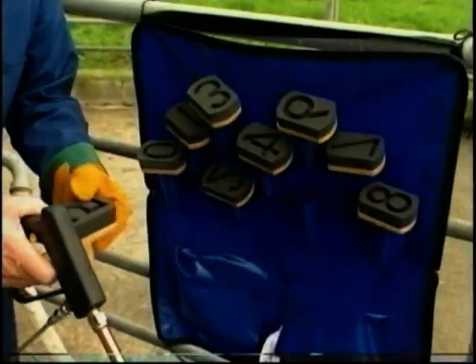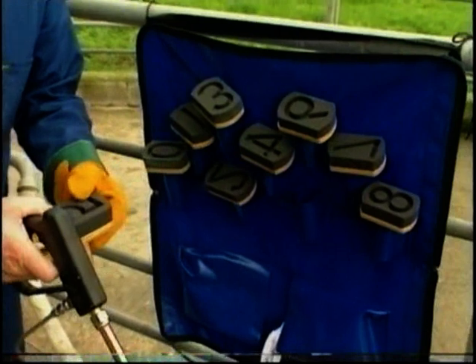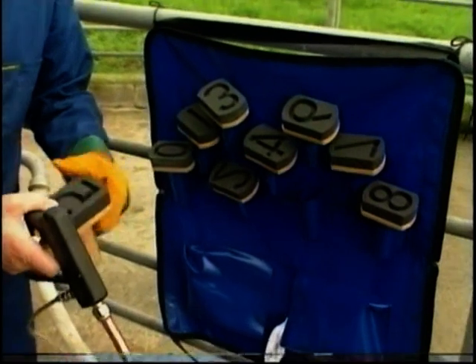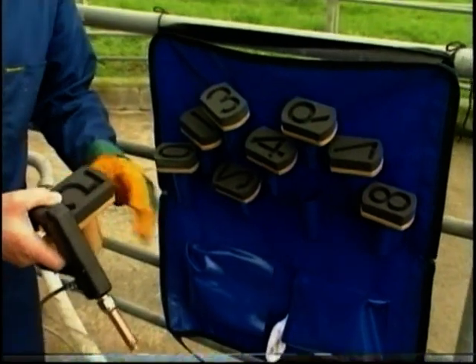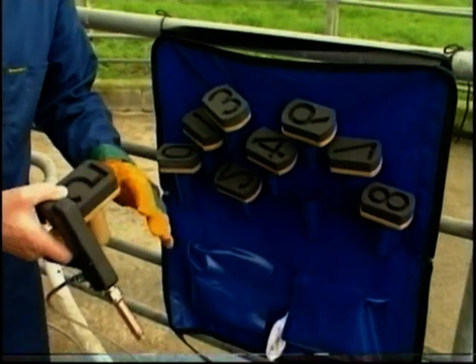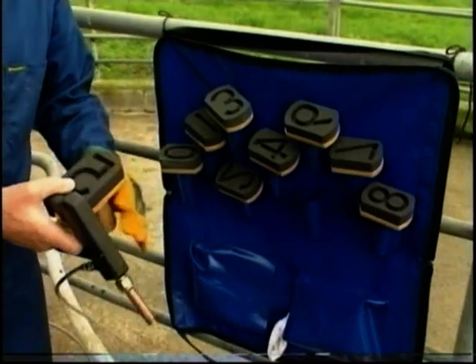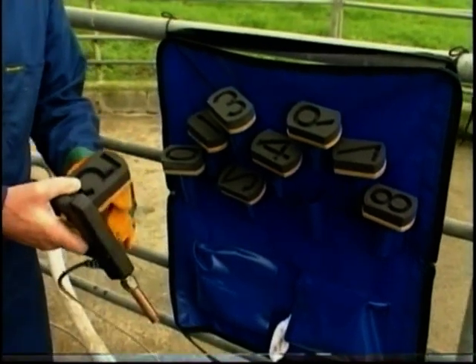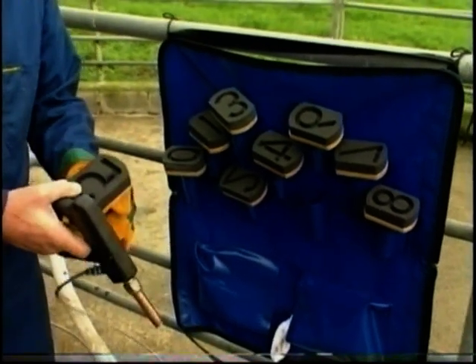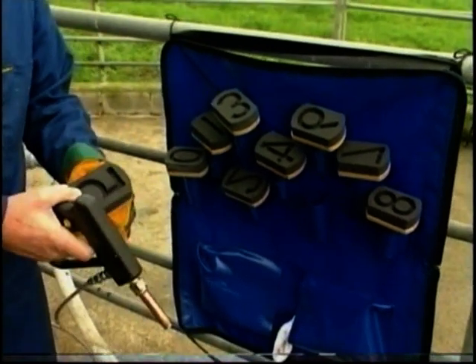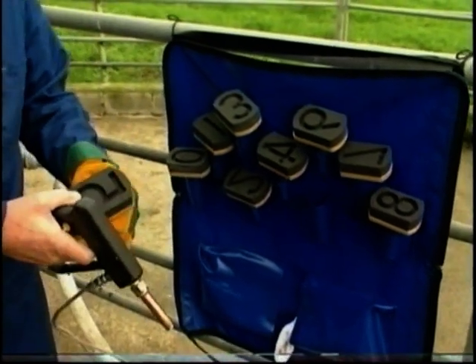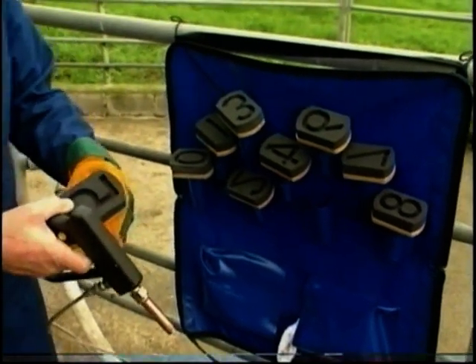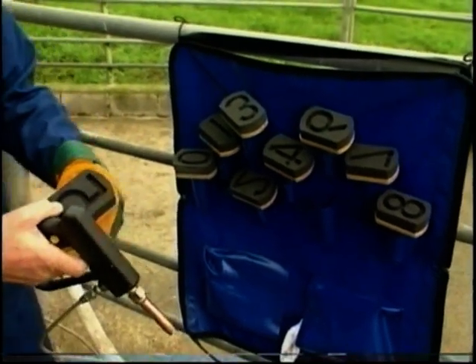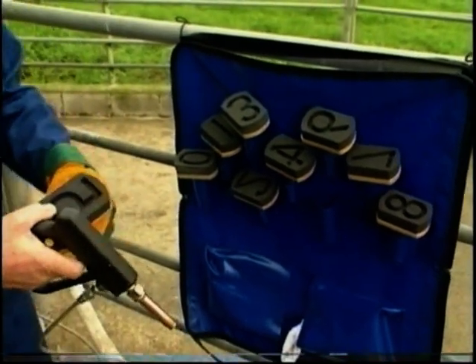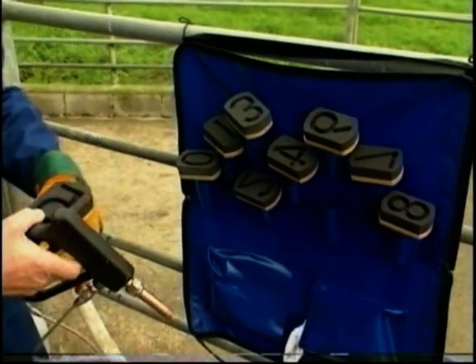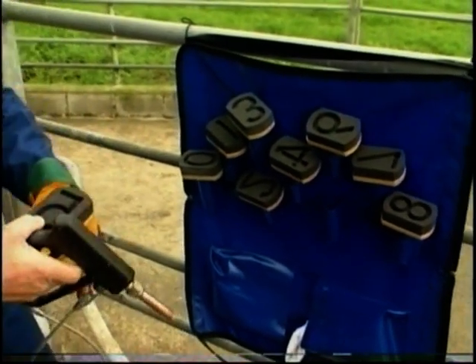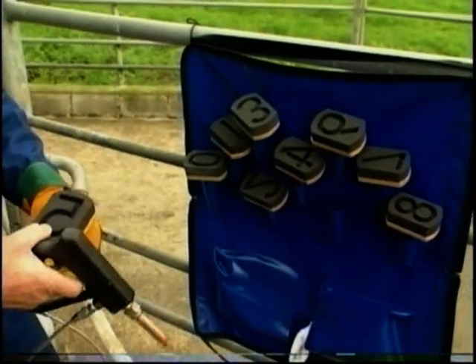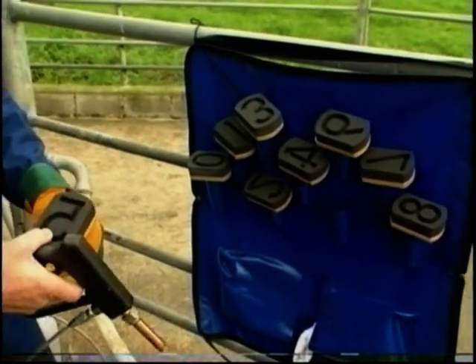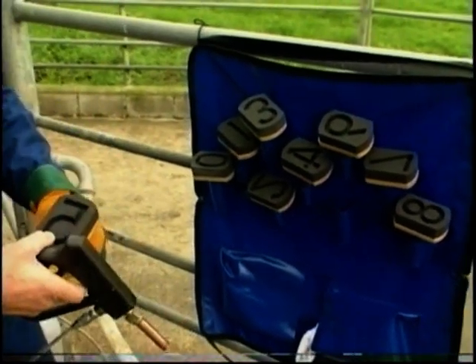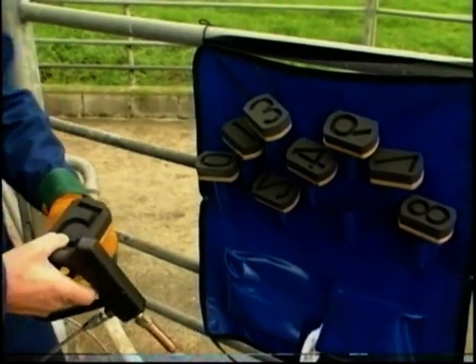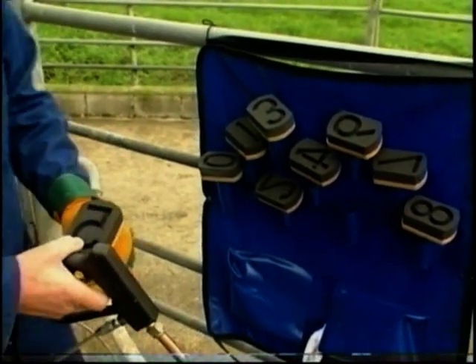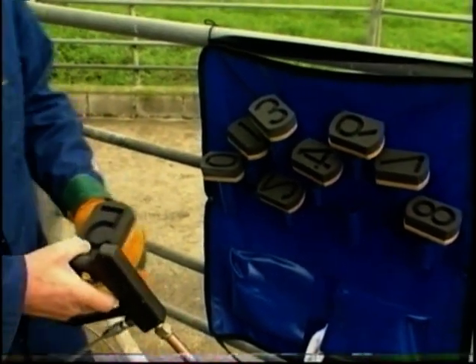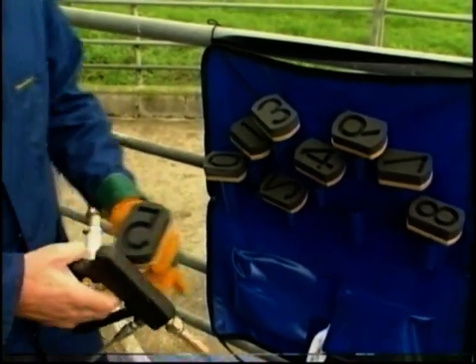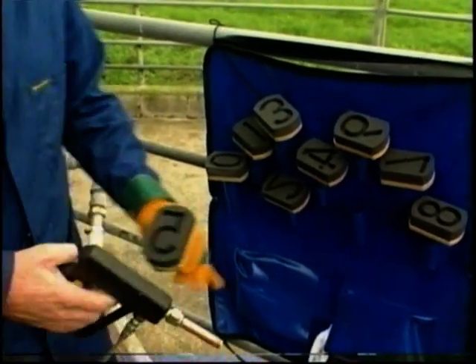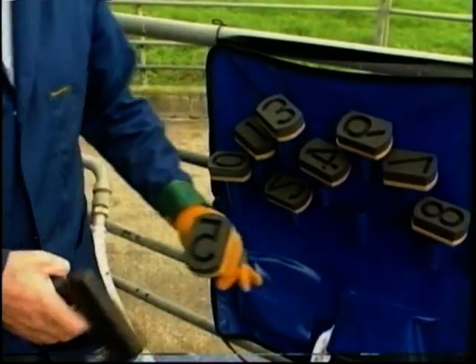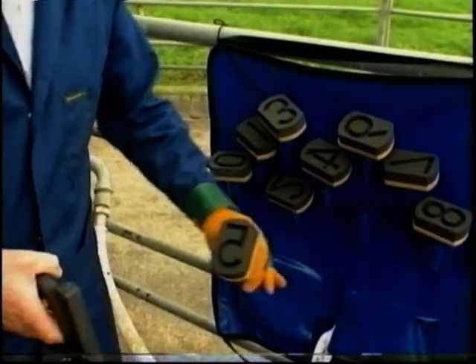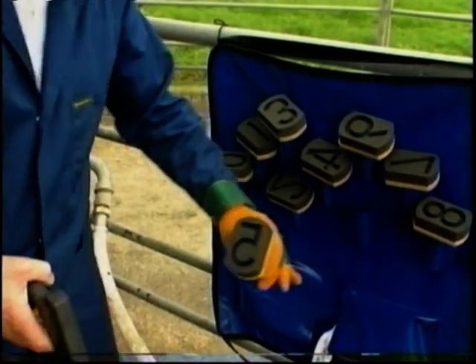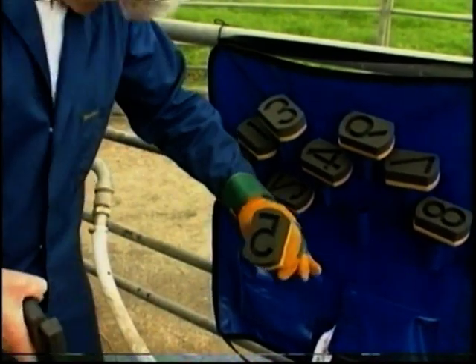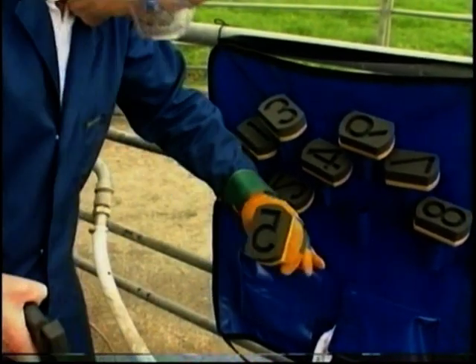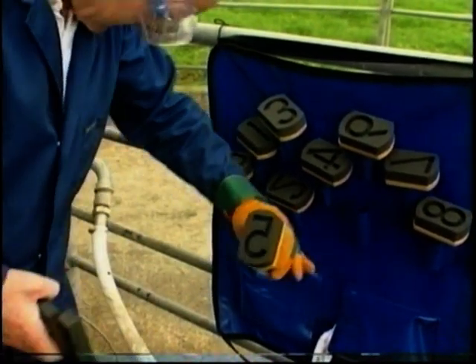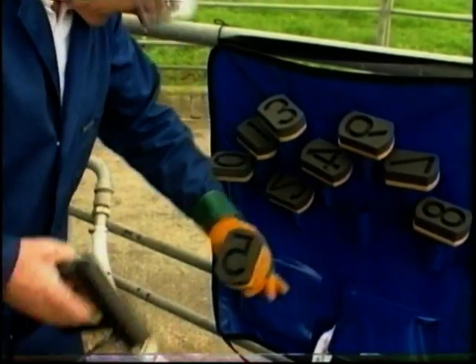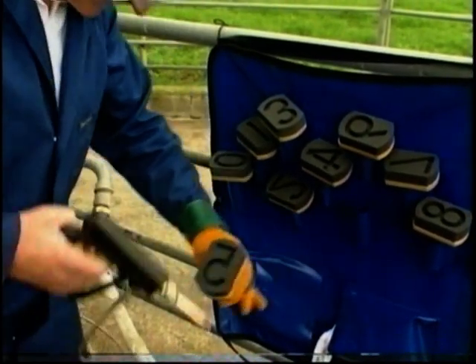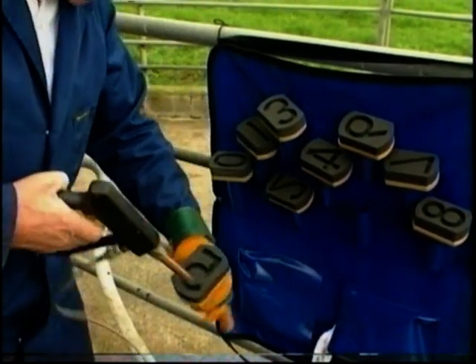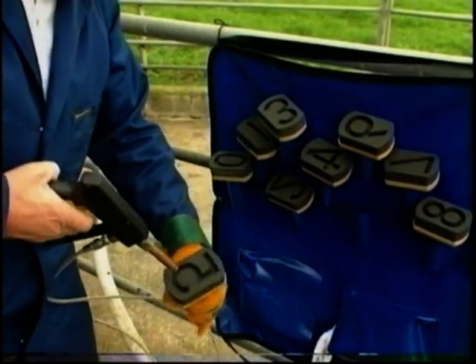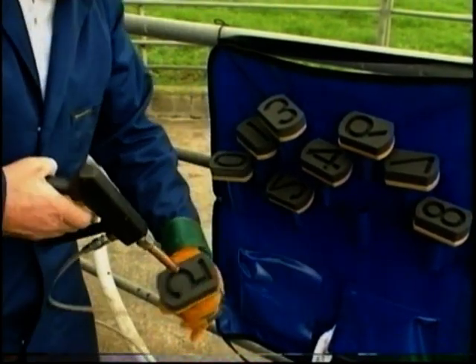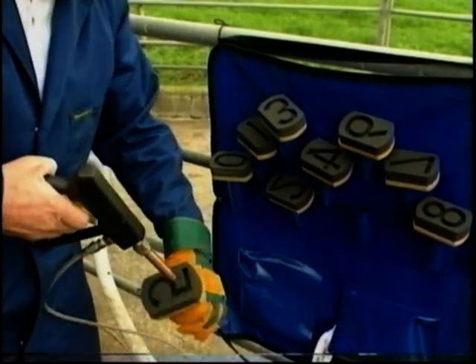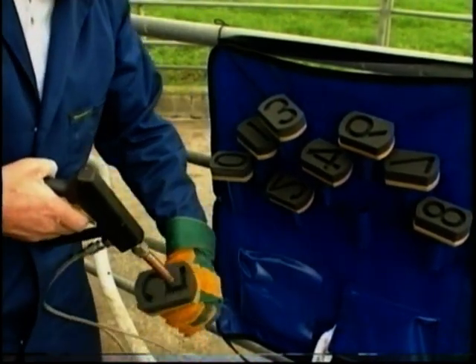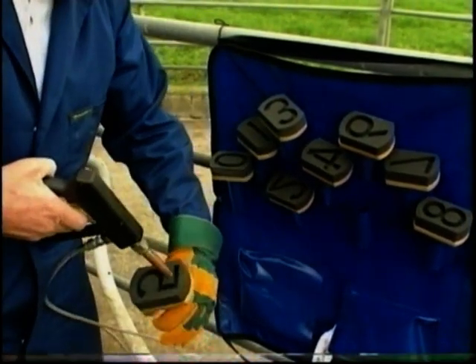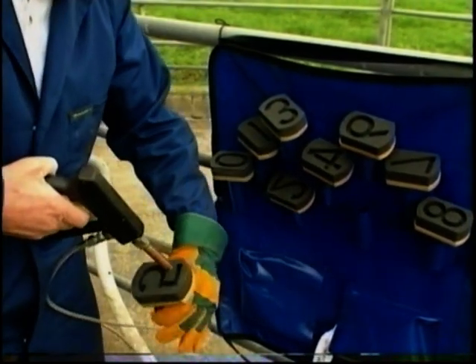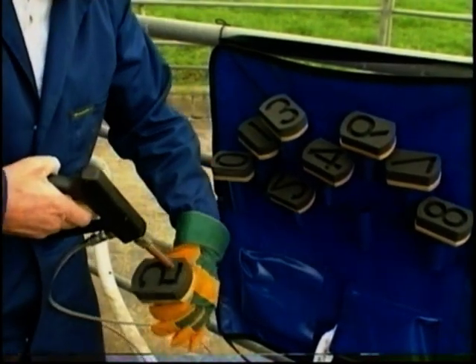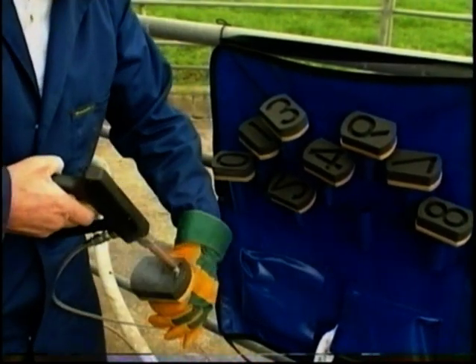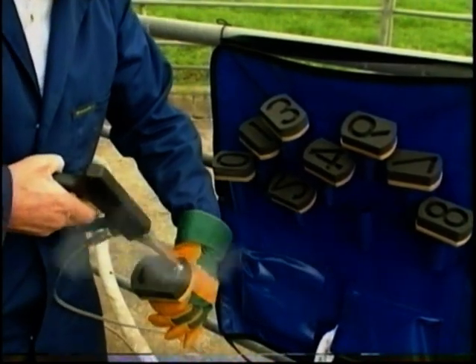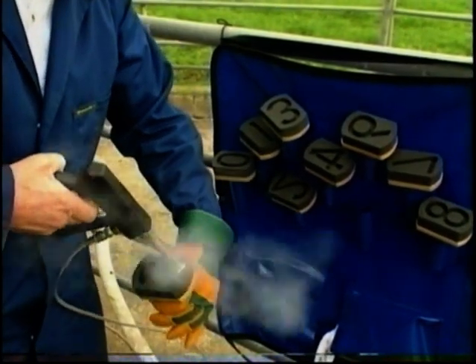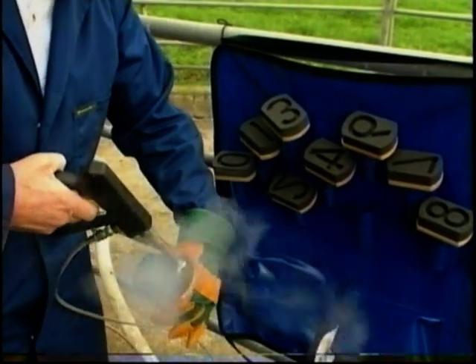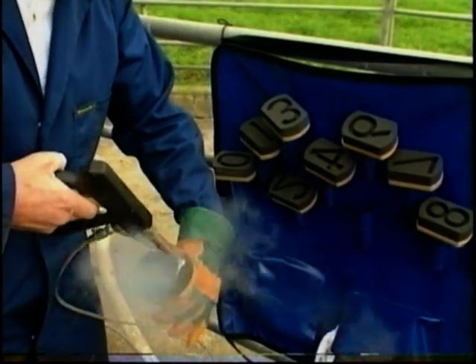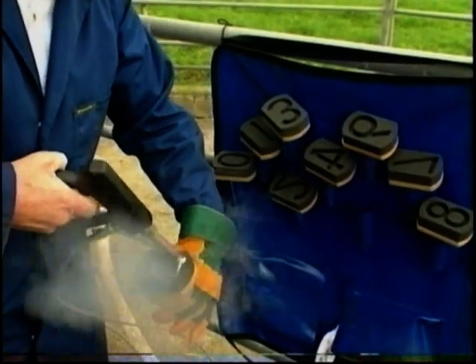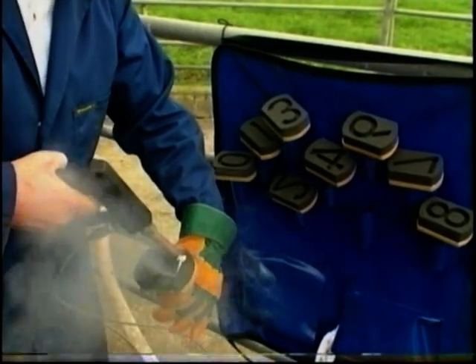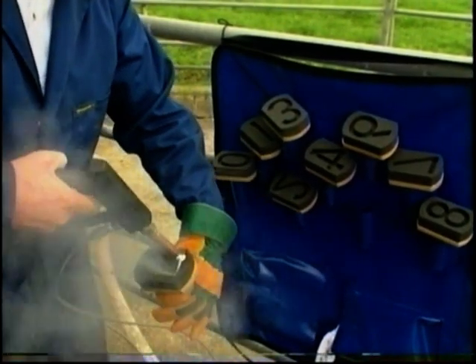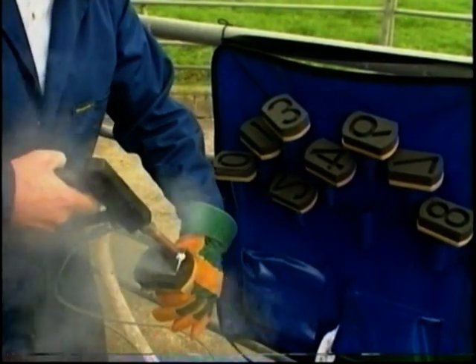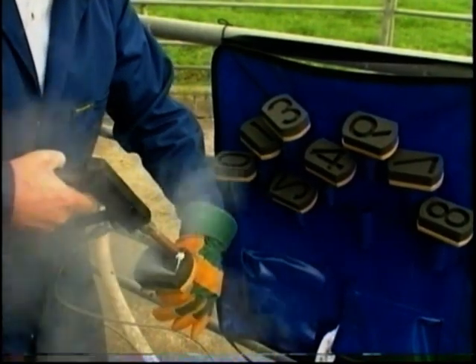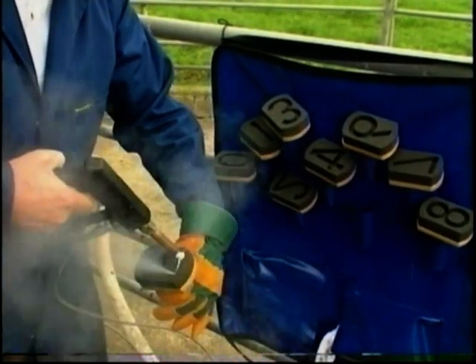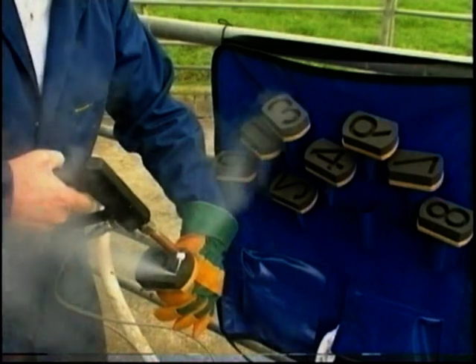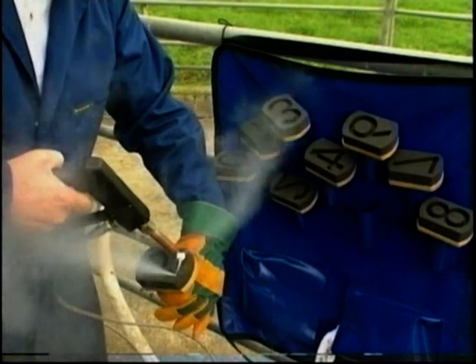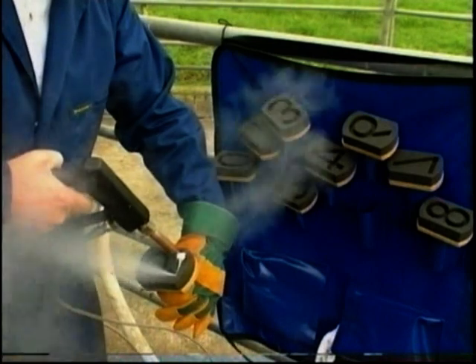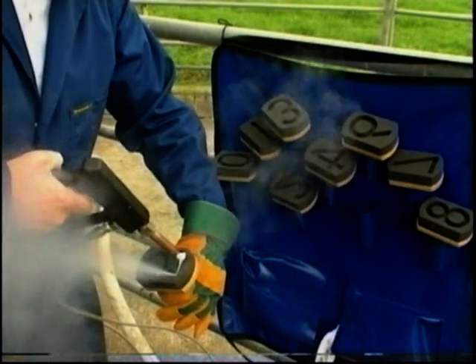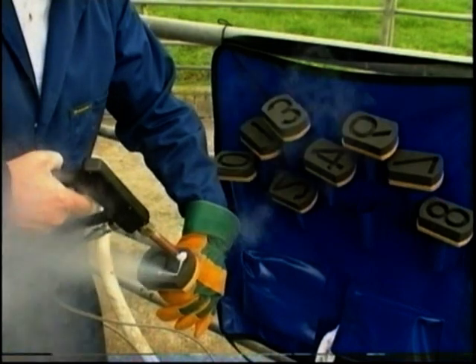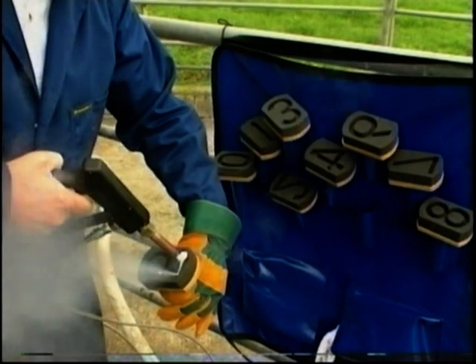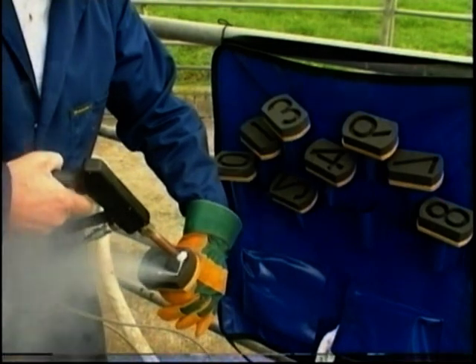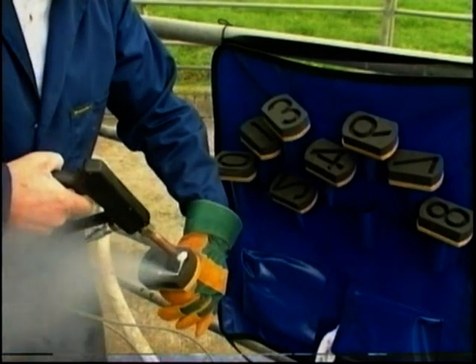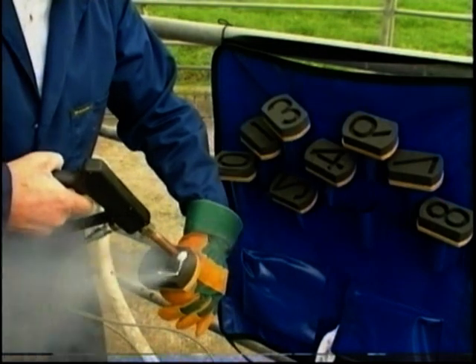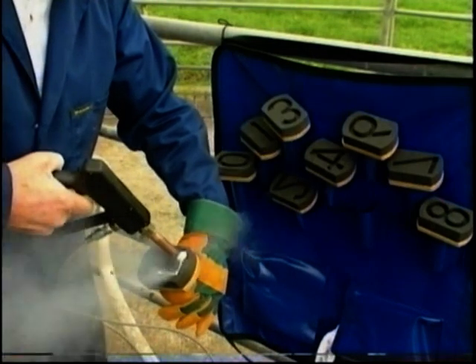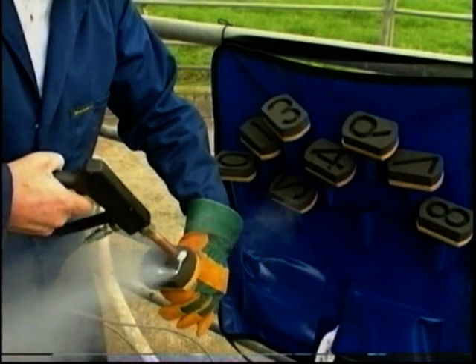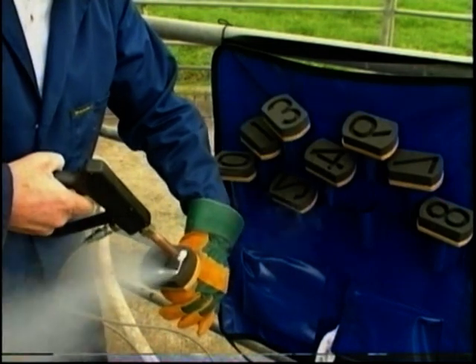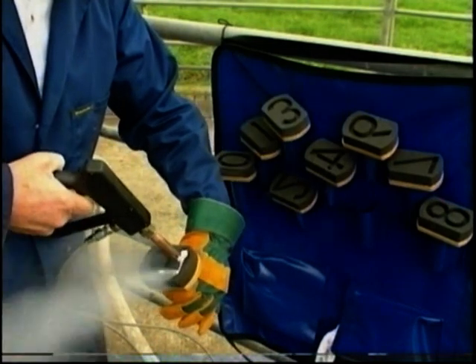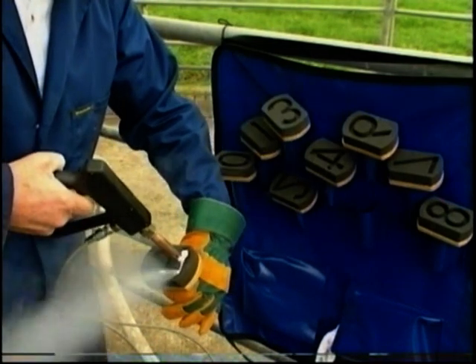Incorrect brands are permanent. Holding the digit mould in your gloved hand, simply fill the cavity with dry ice.